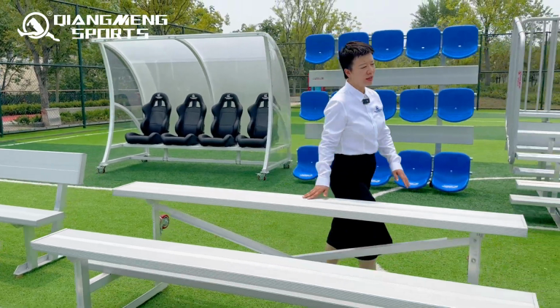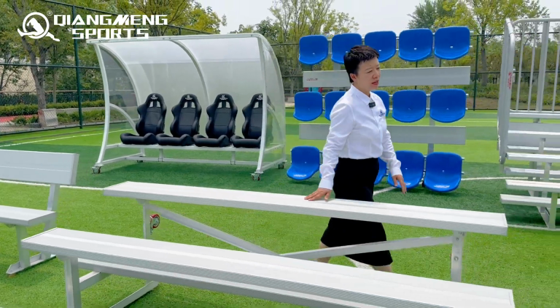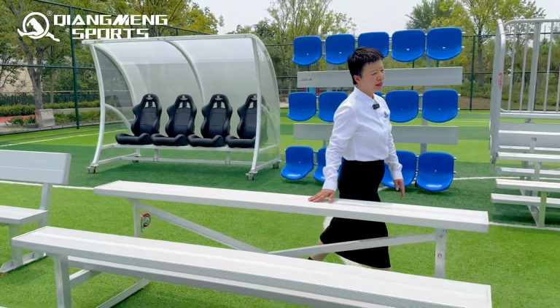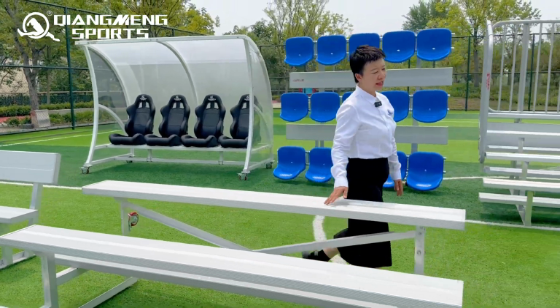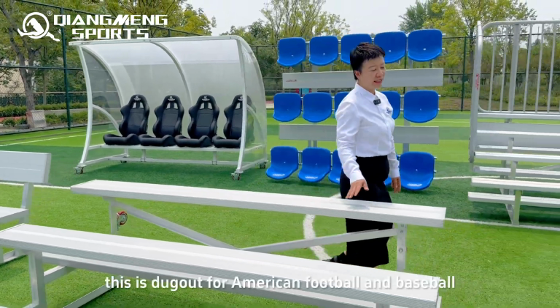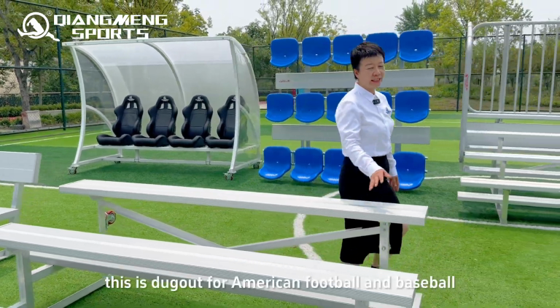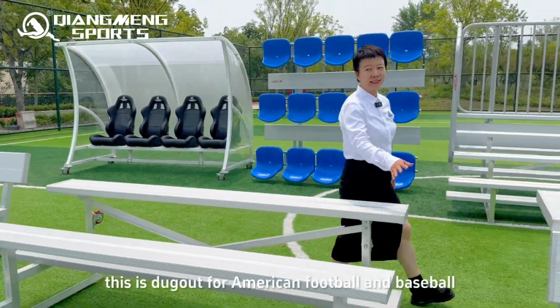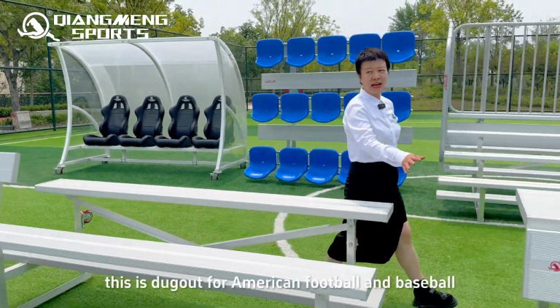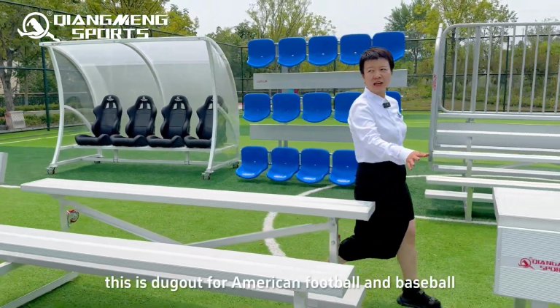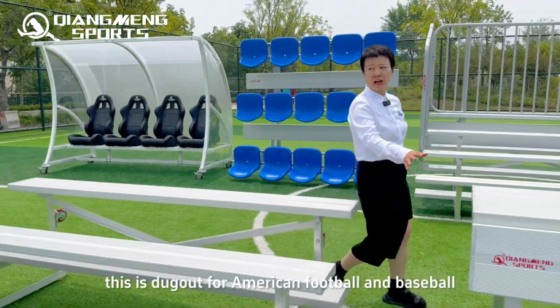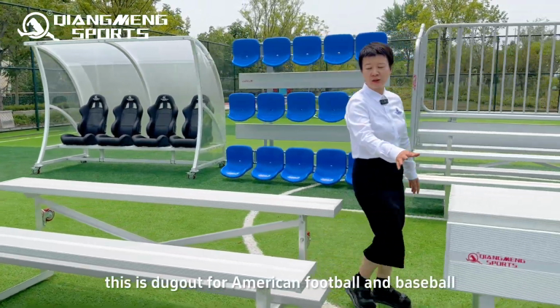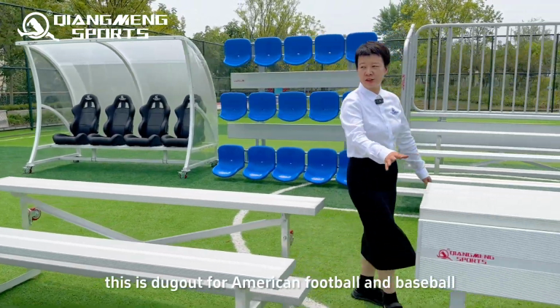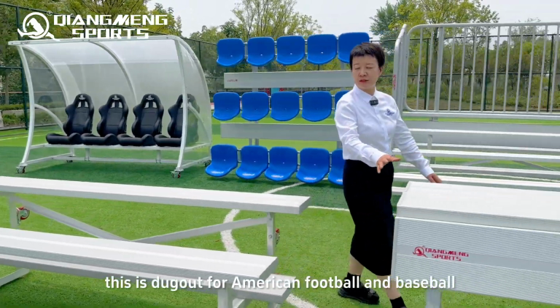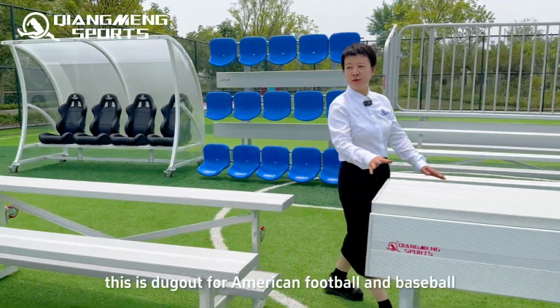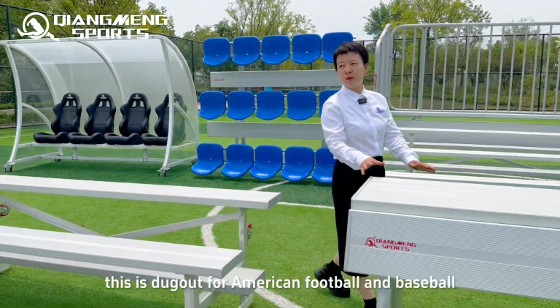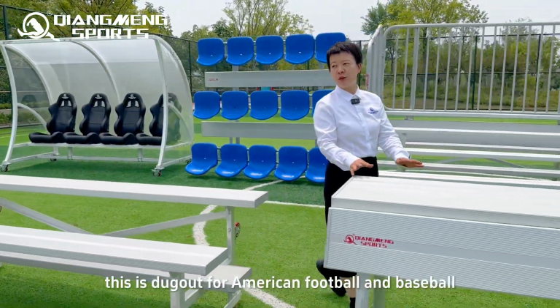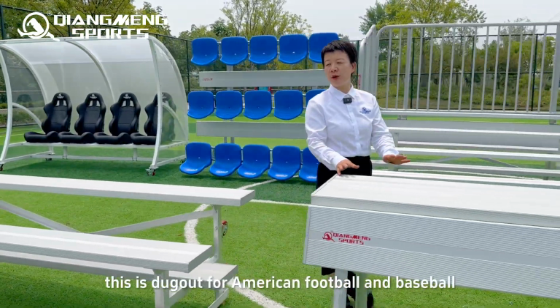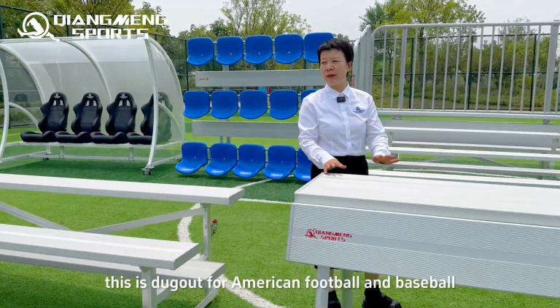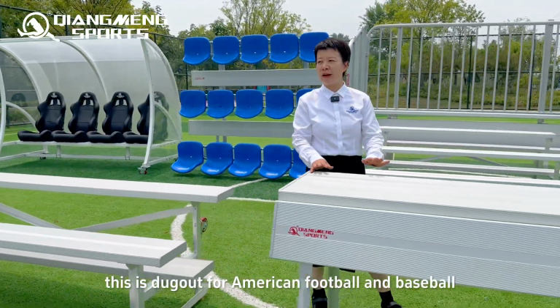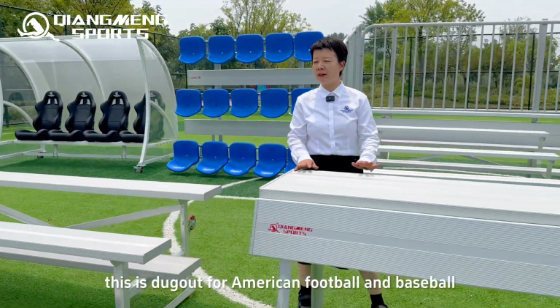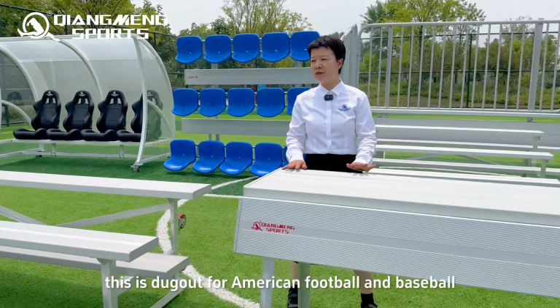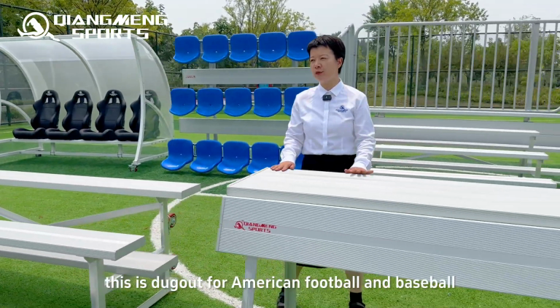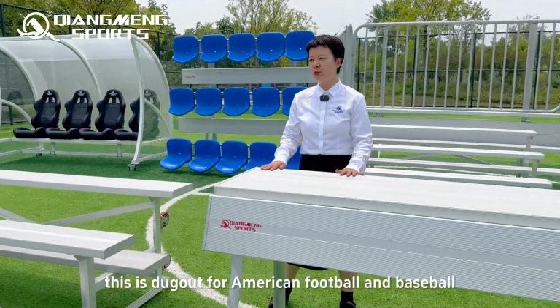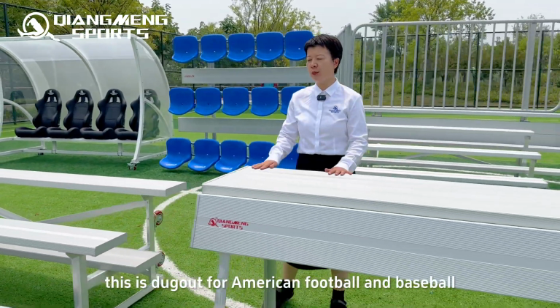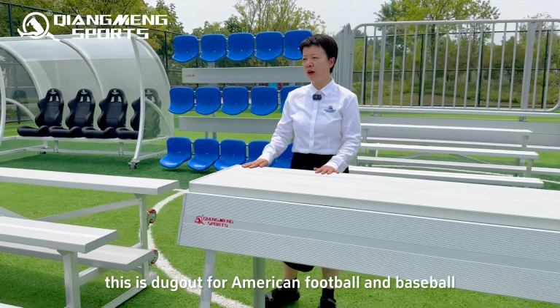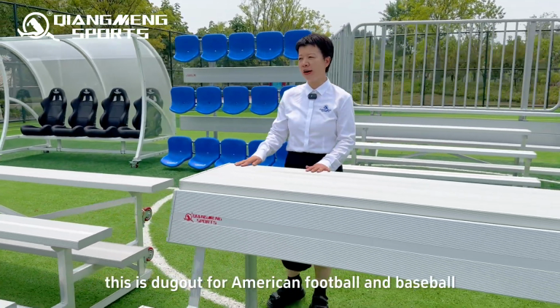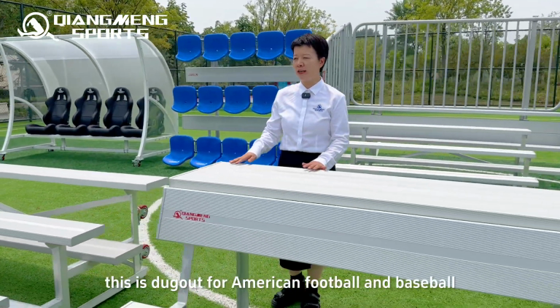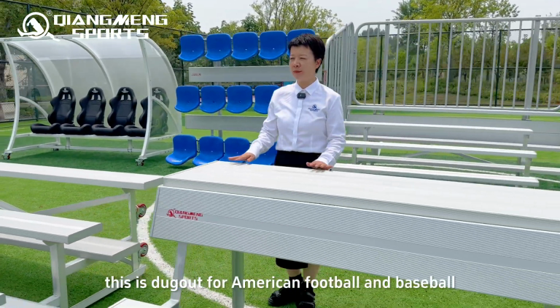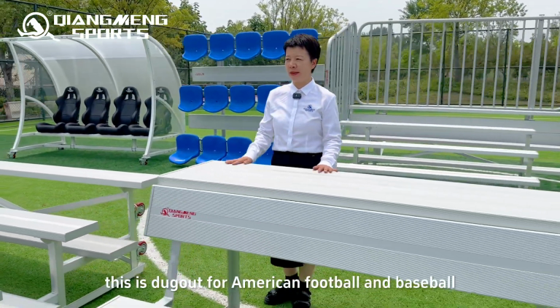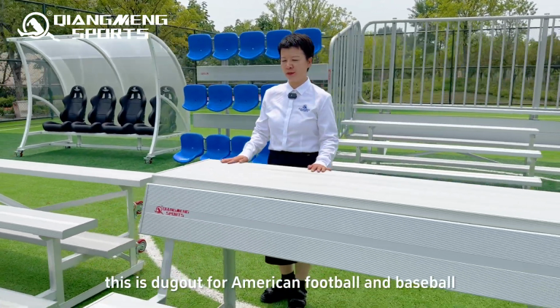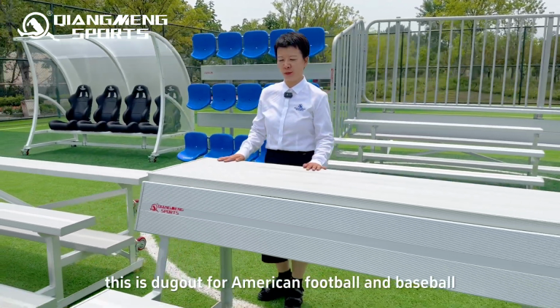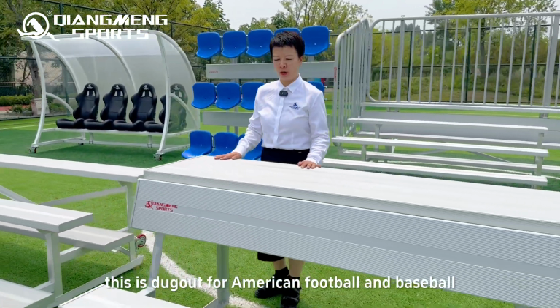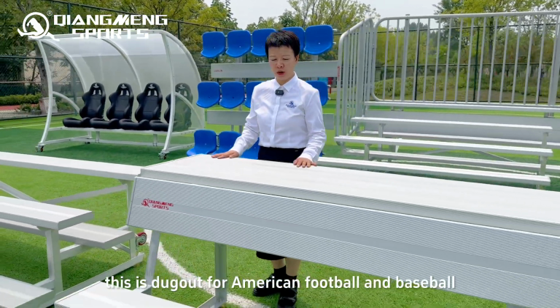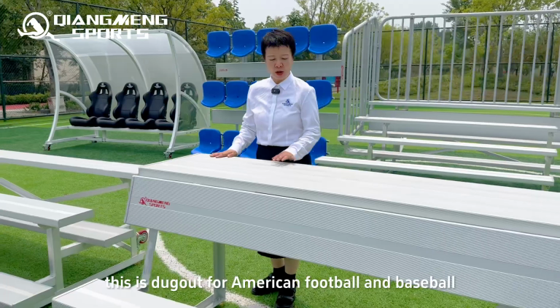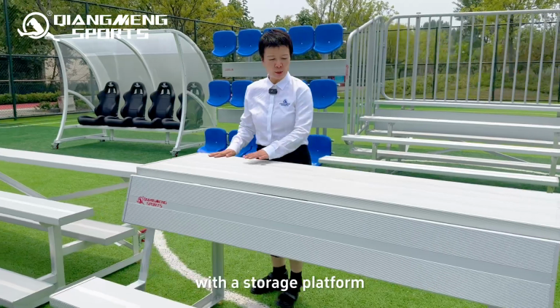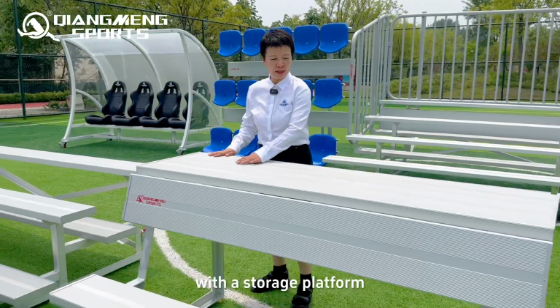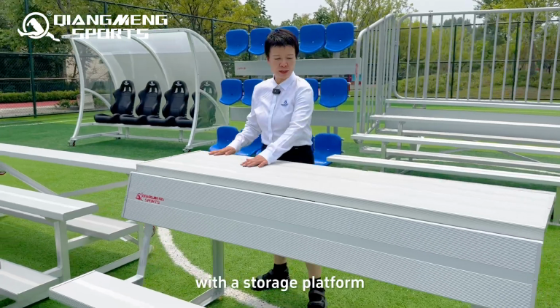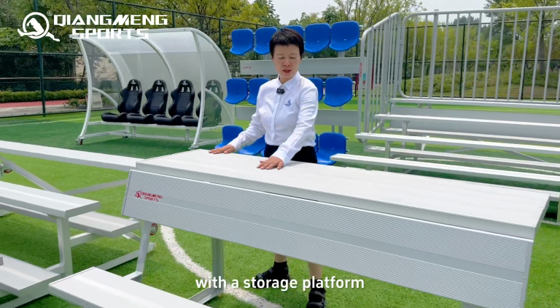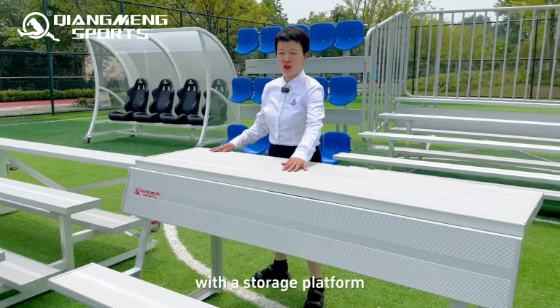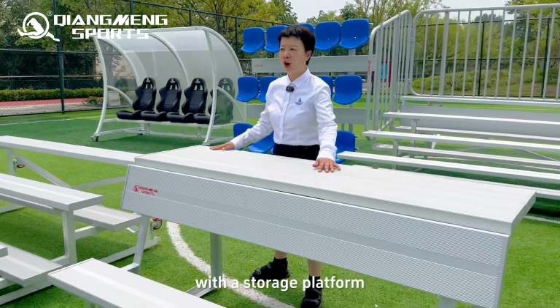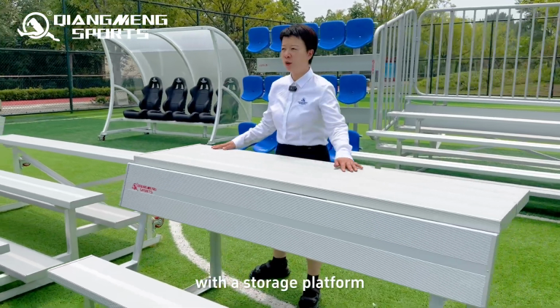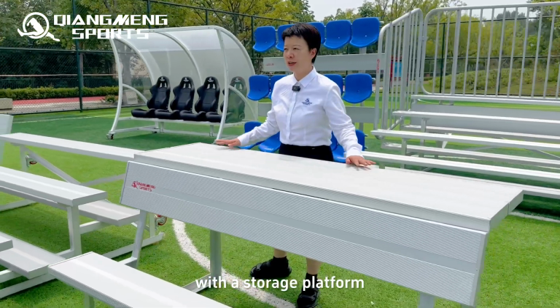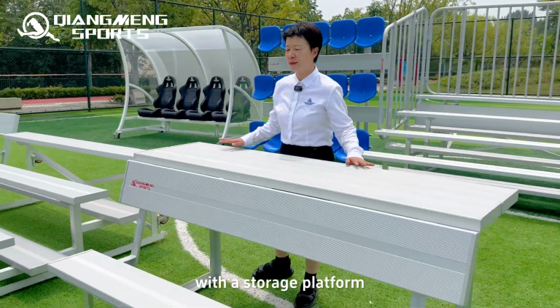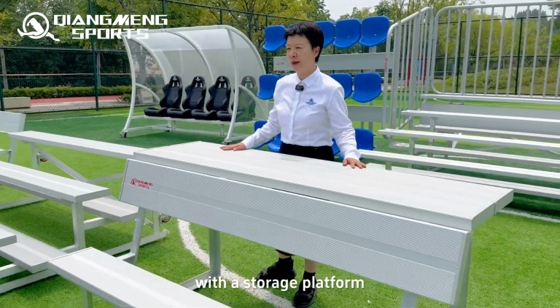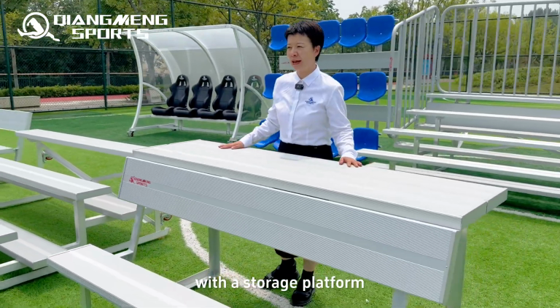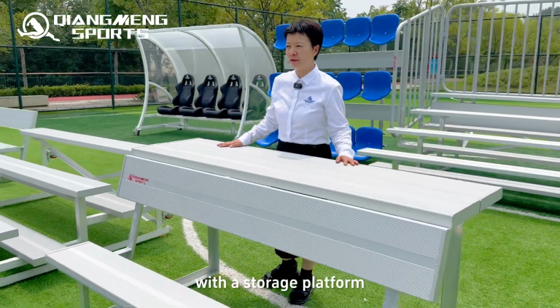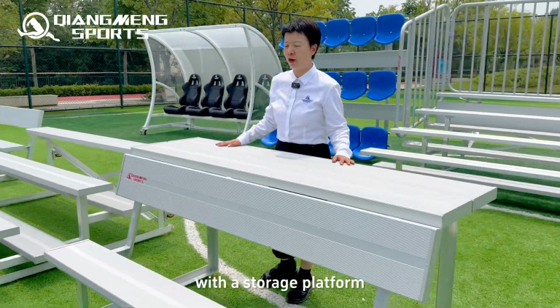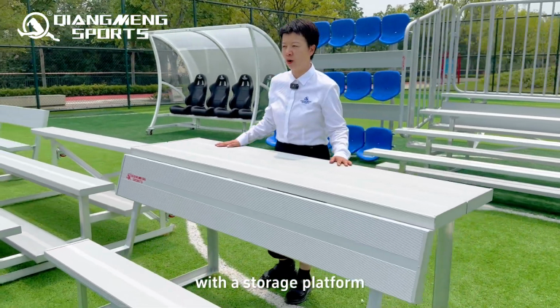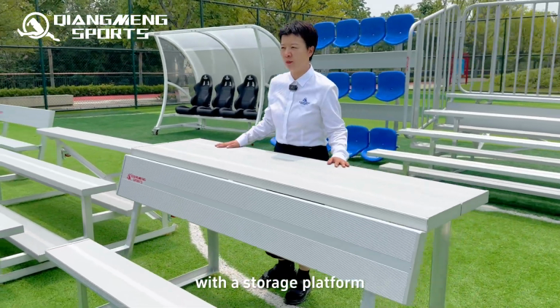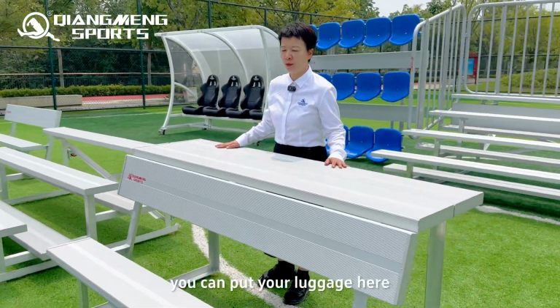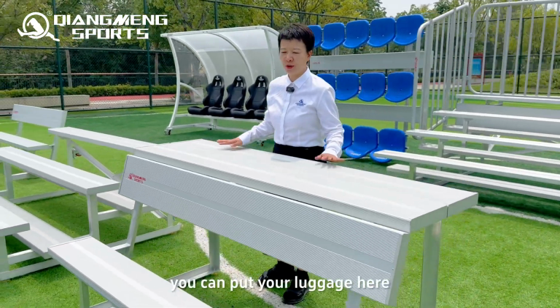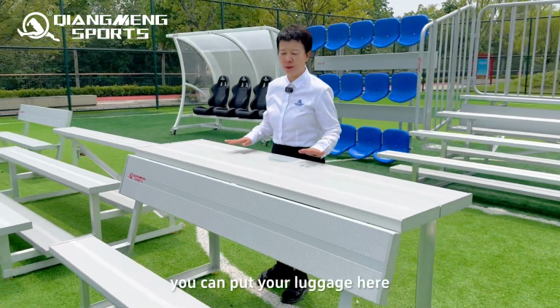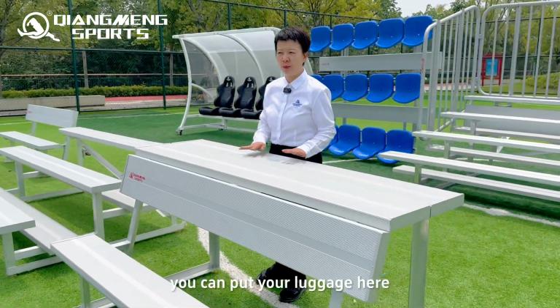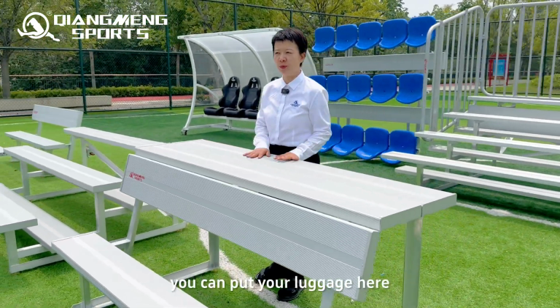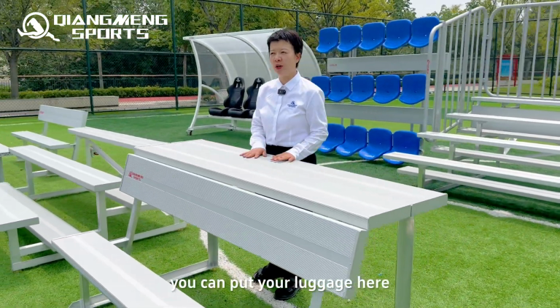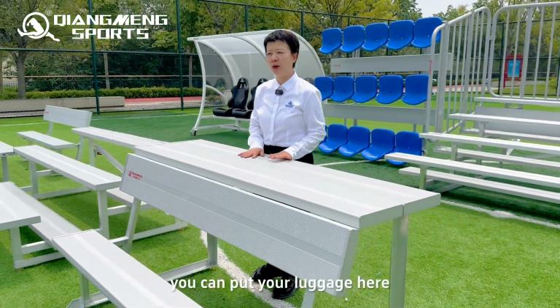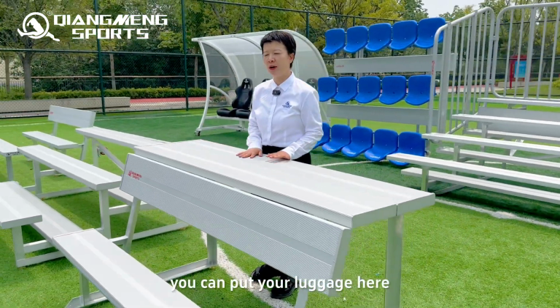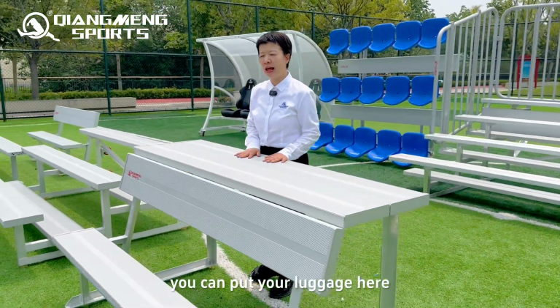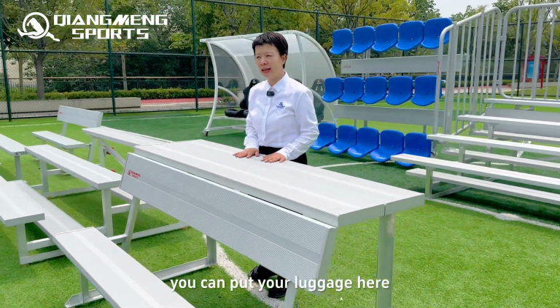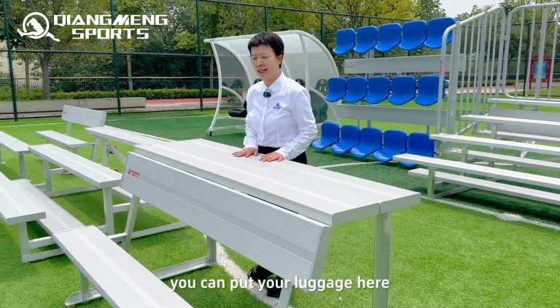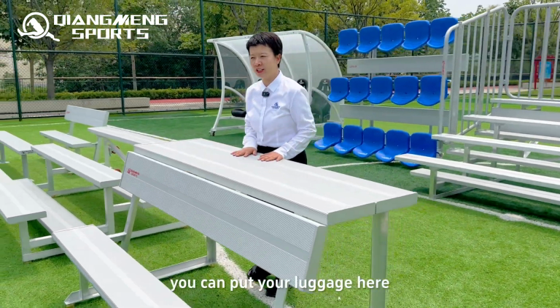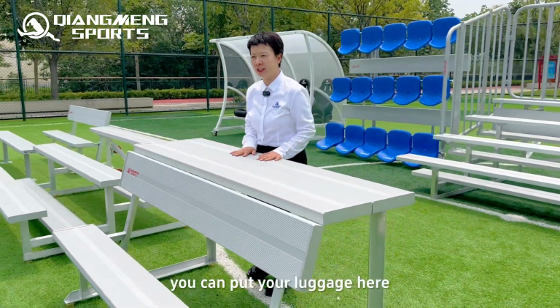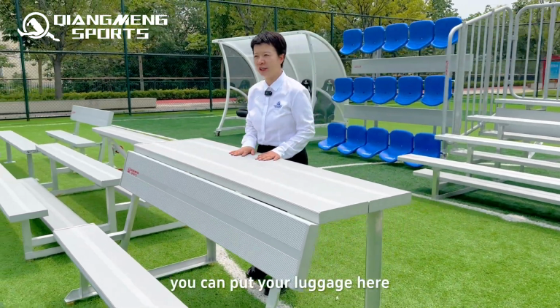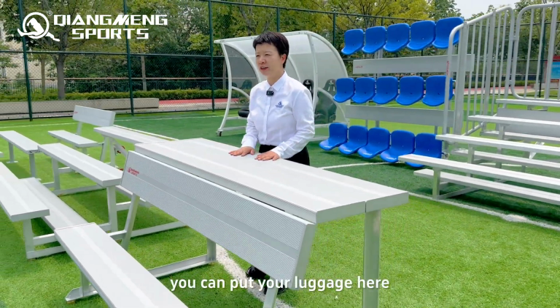This is a dugout for American football and baseball, with a storage platform. You can put your luggage here.